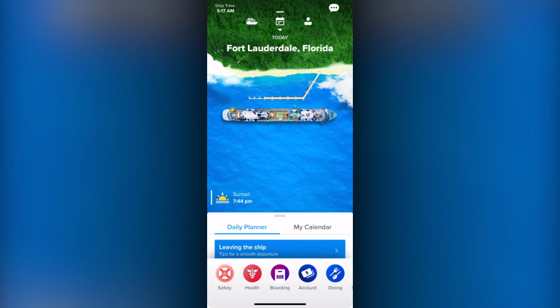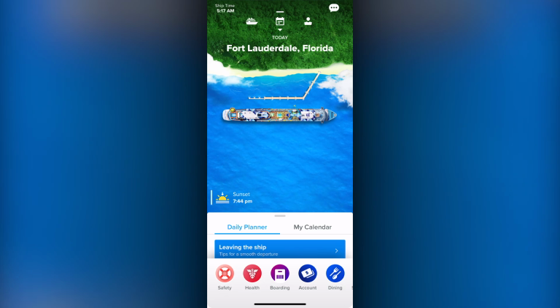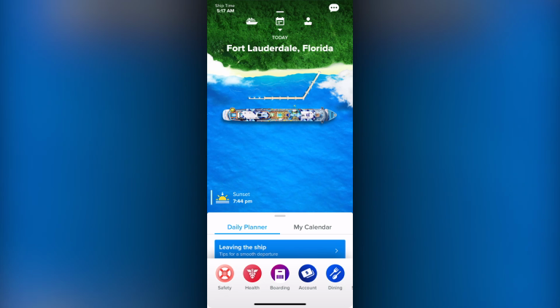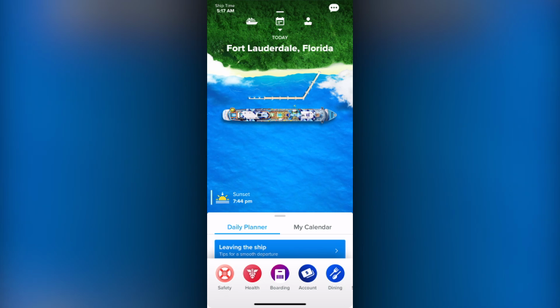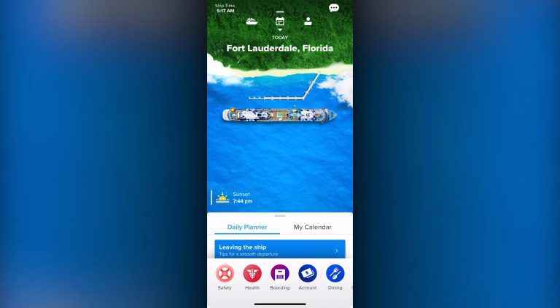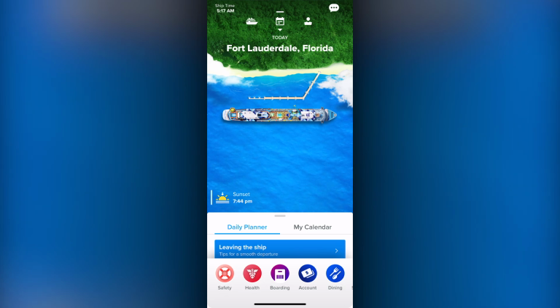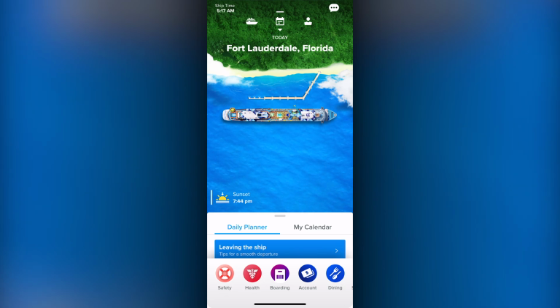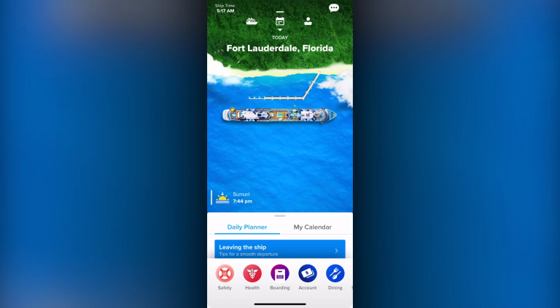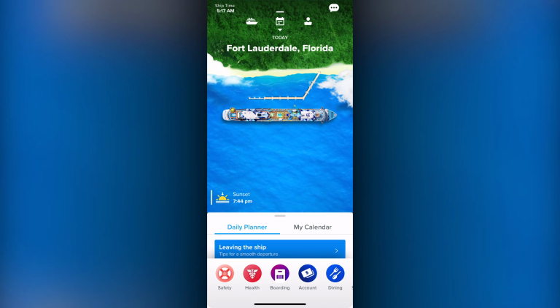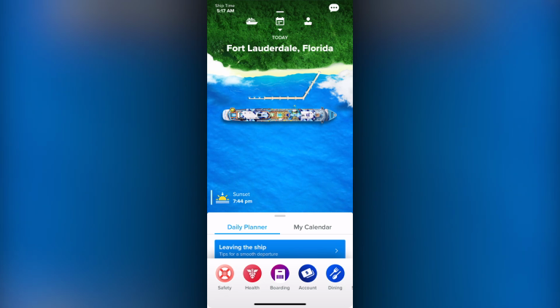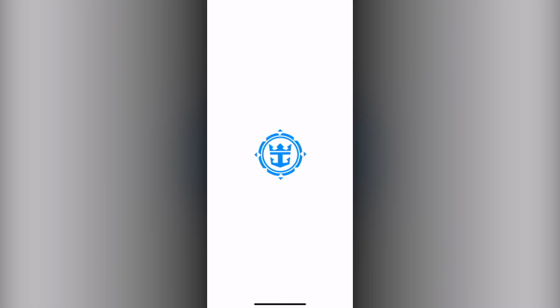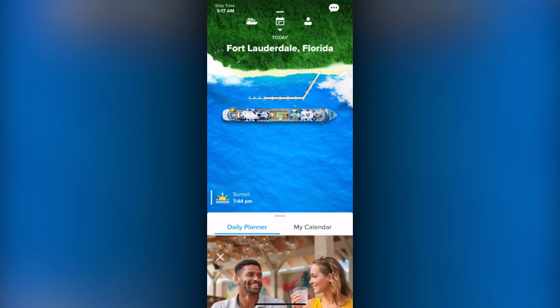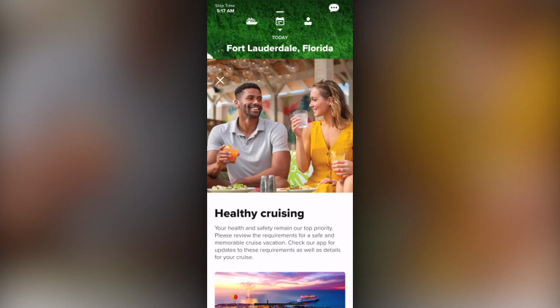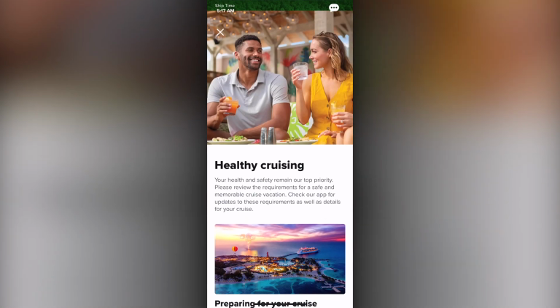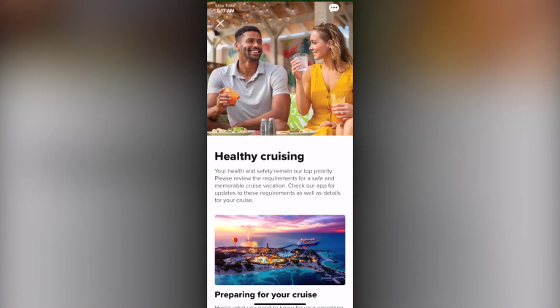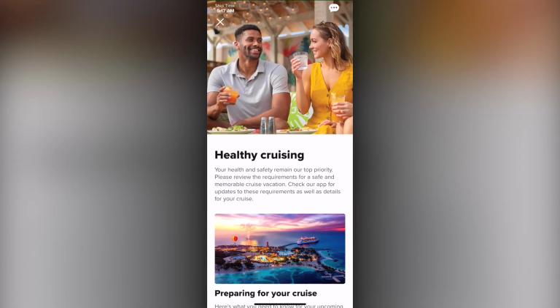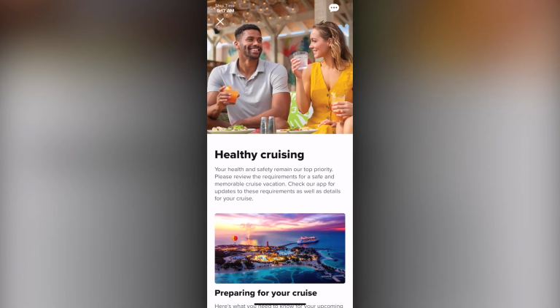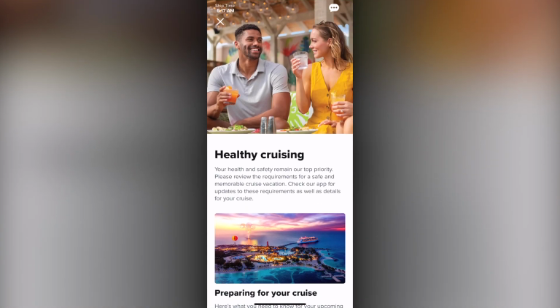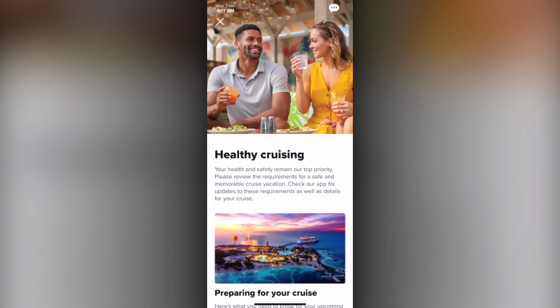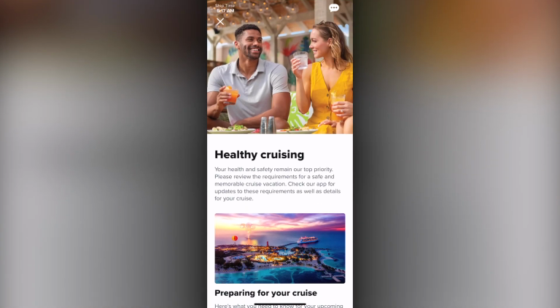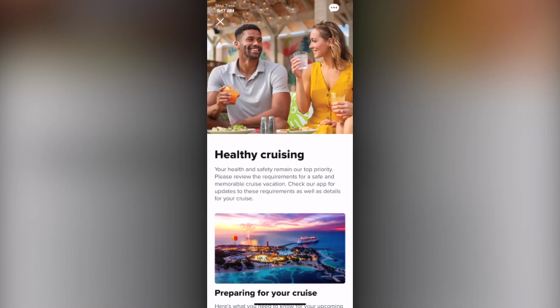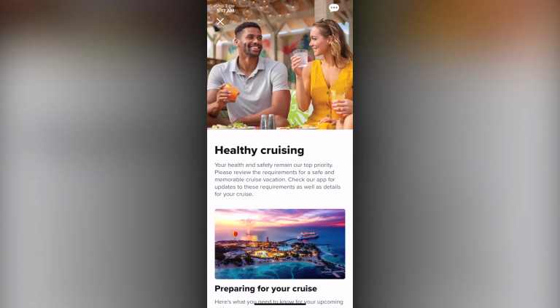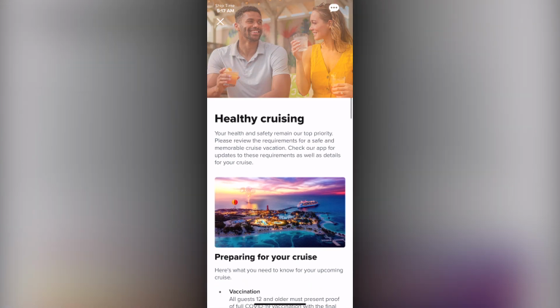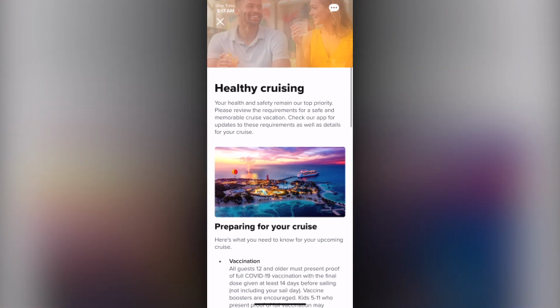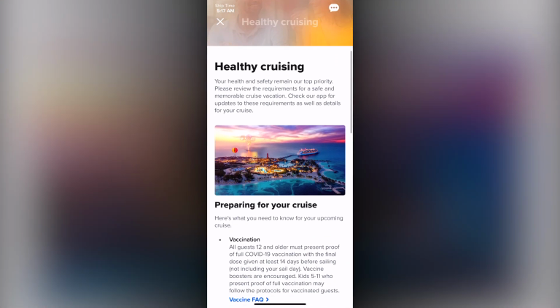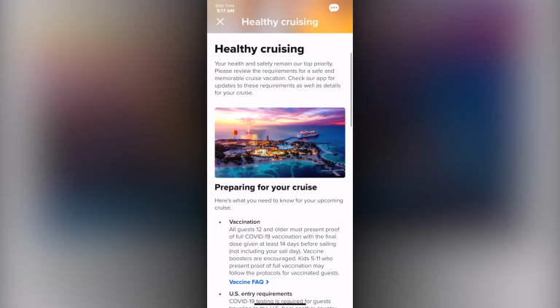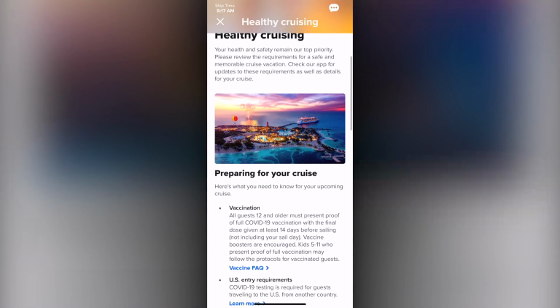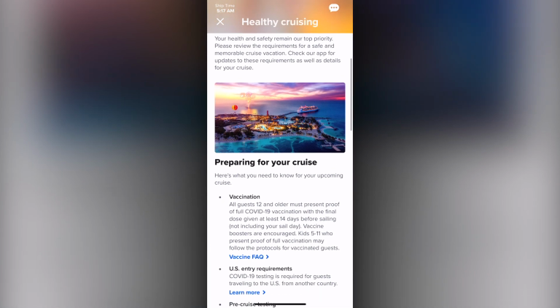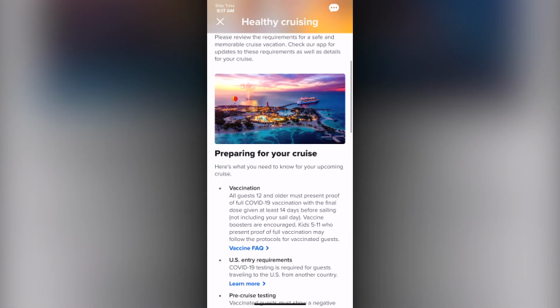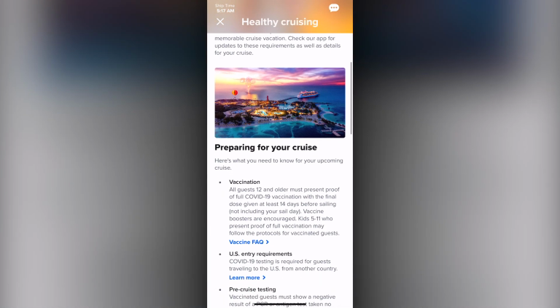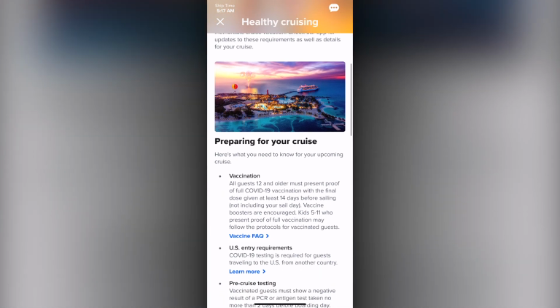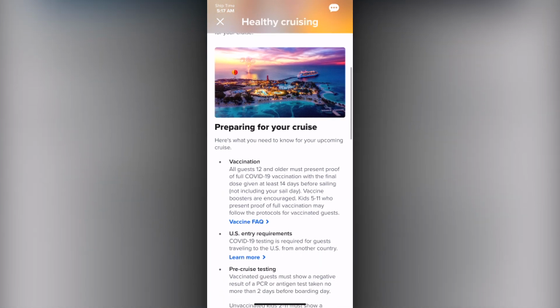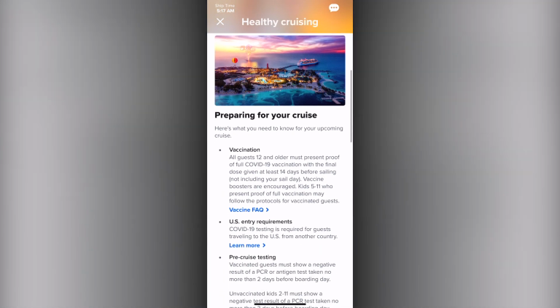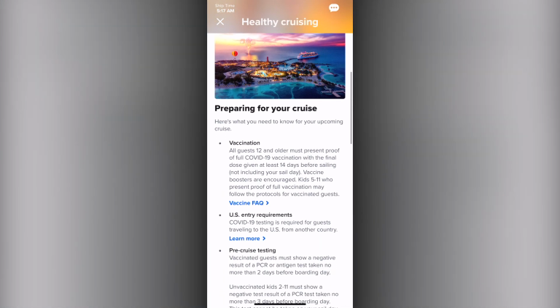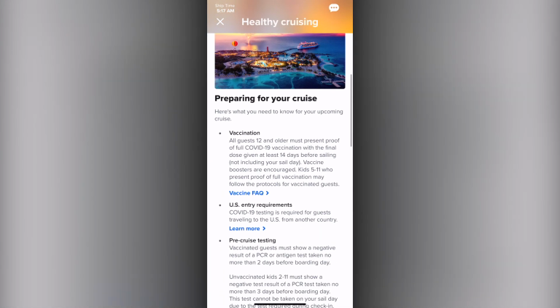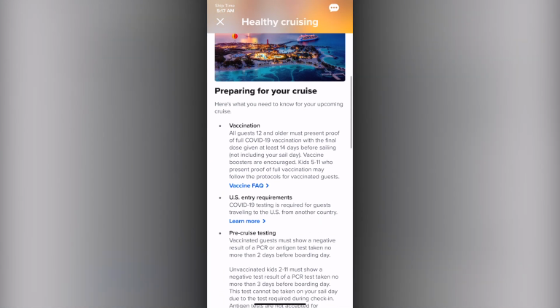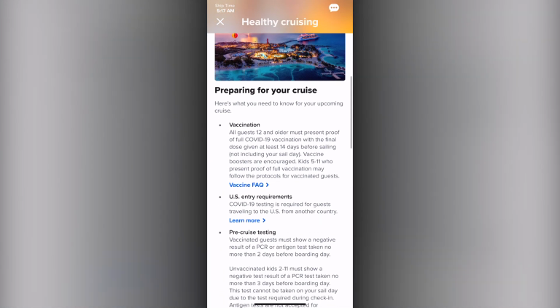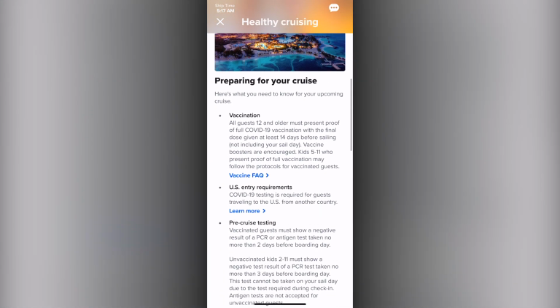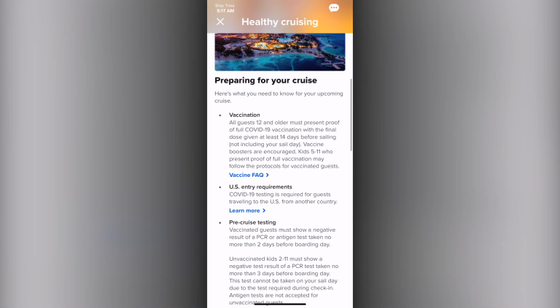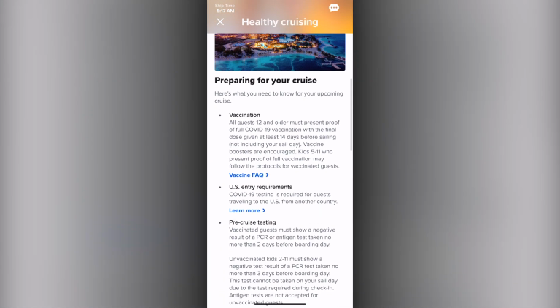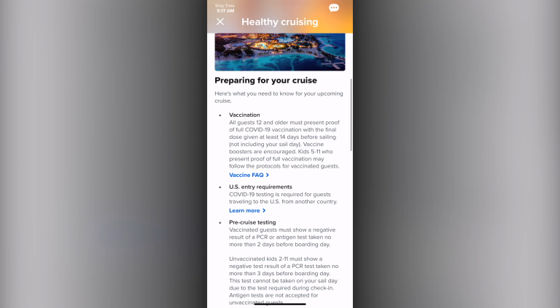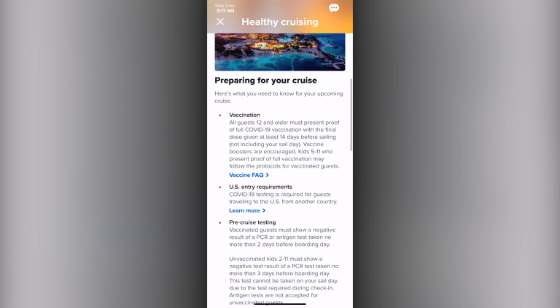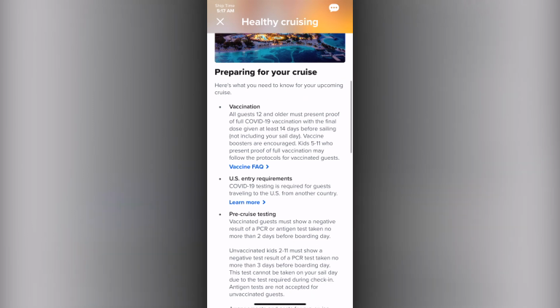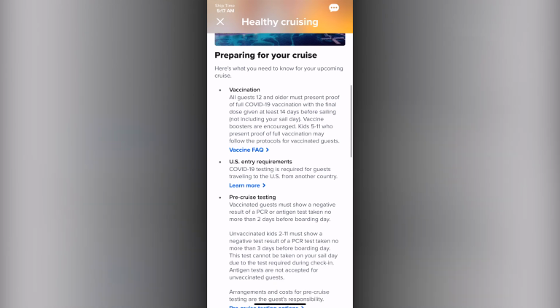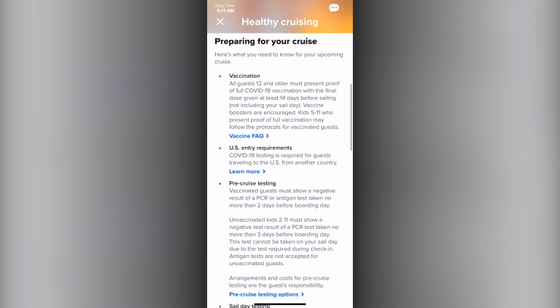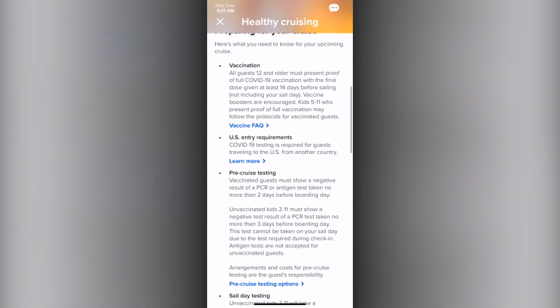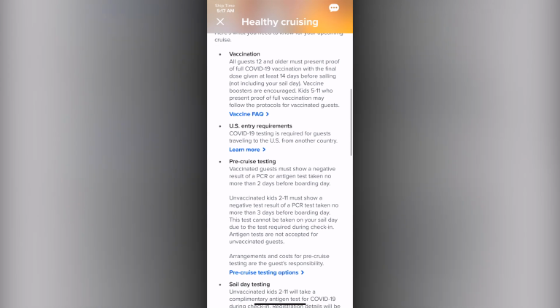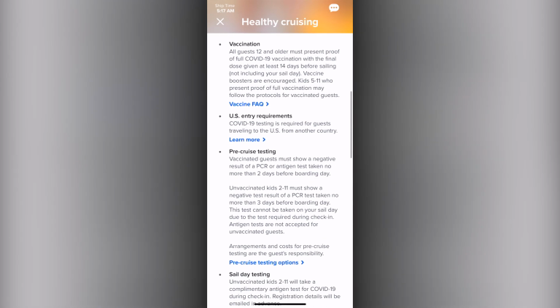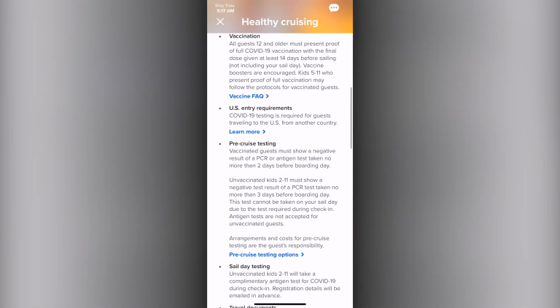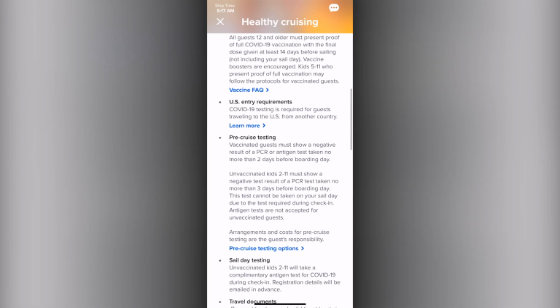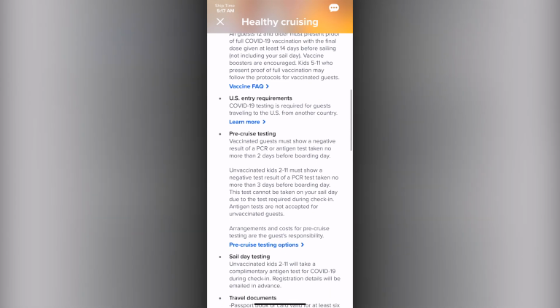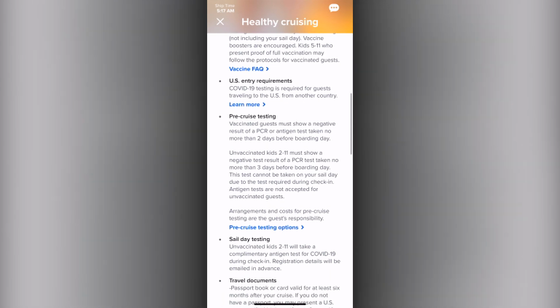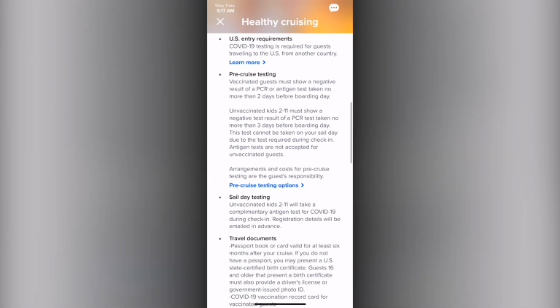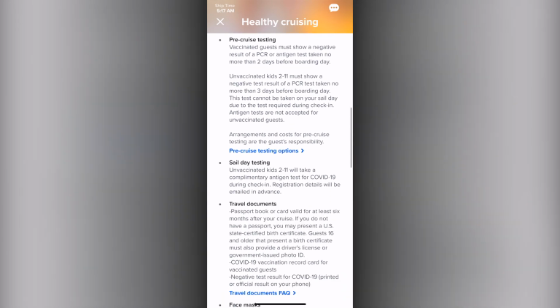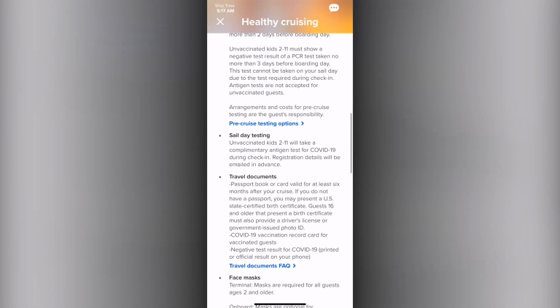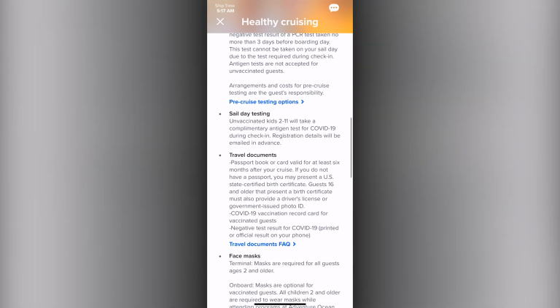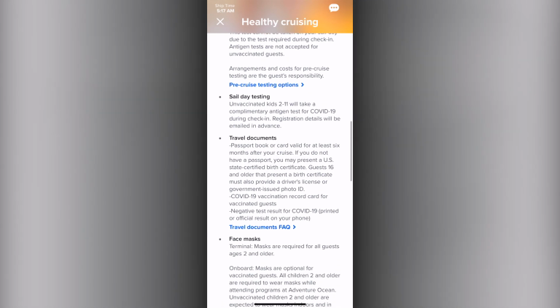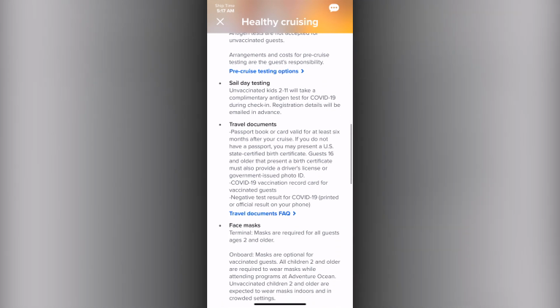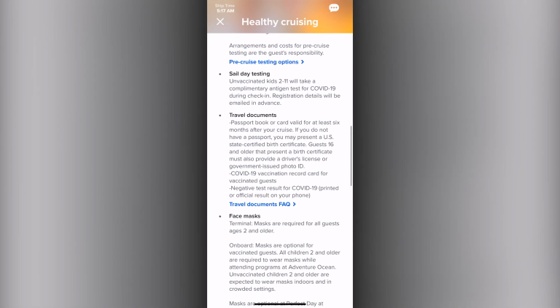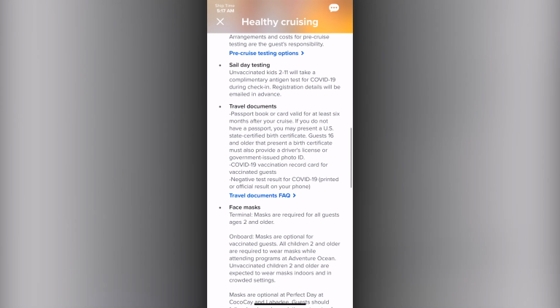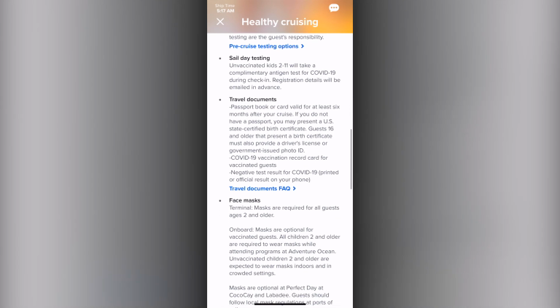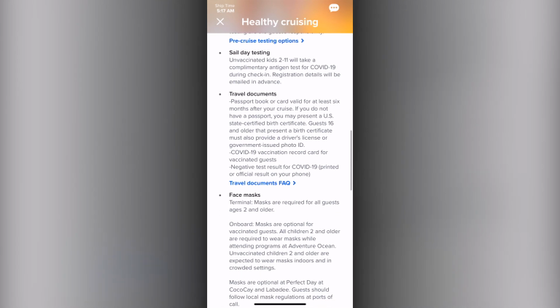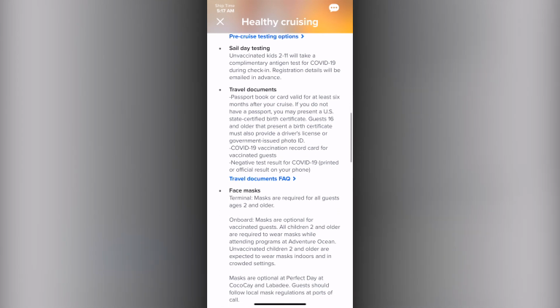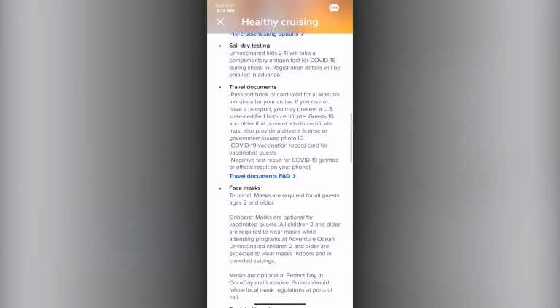Health — where you can locate information on all the requirements around testing, vaccination, and other important details.